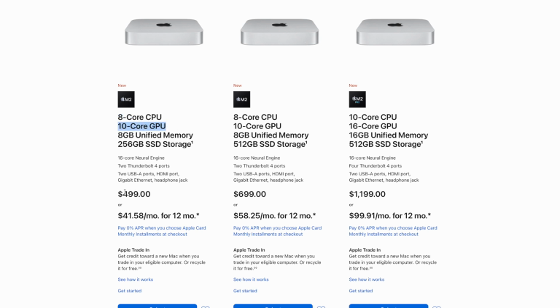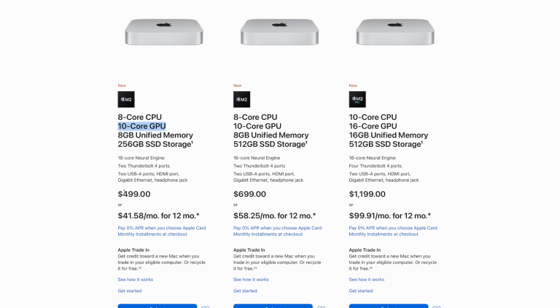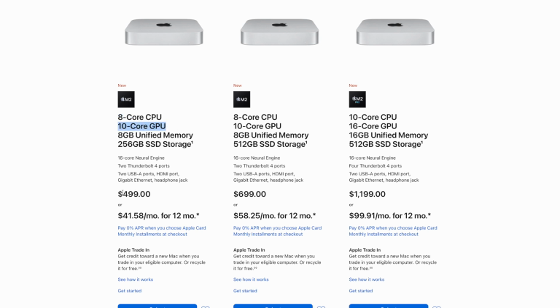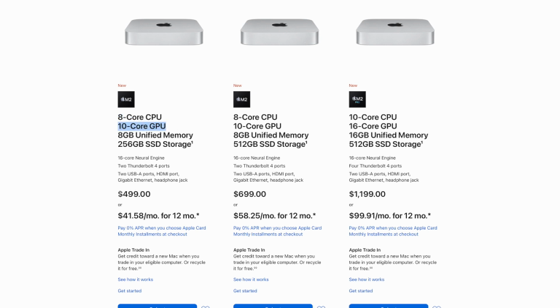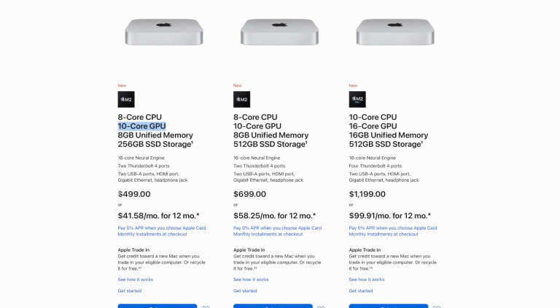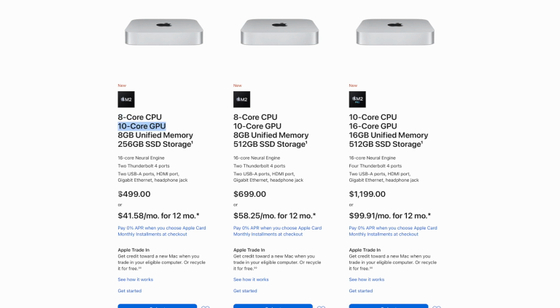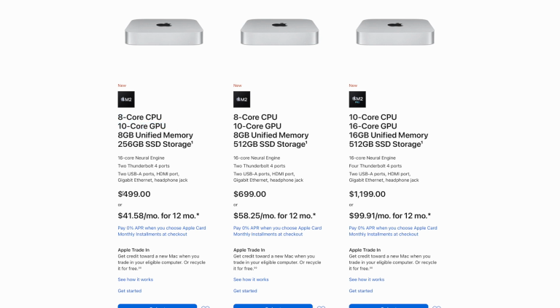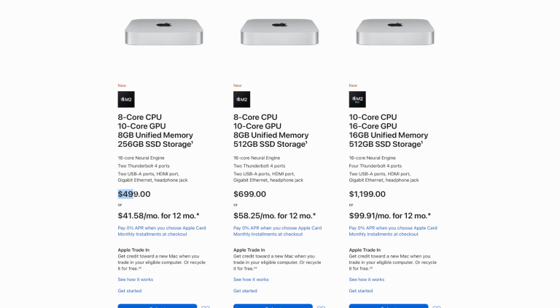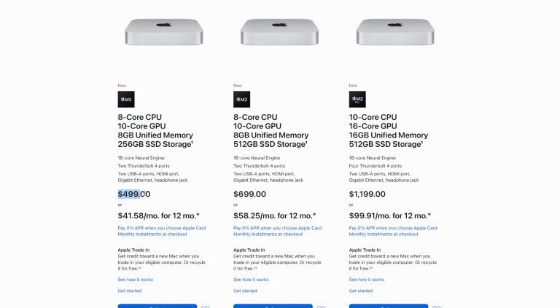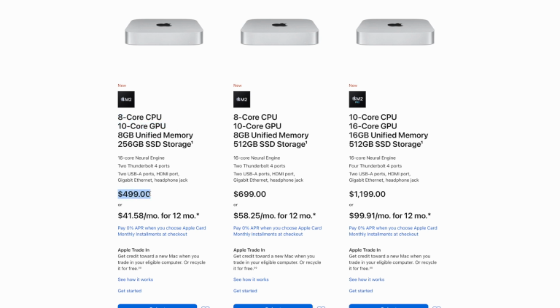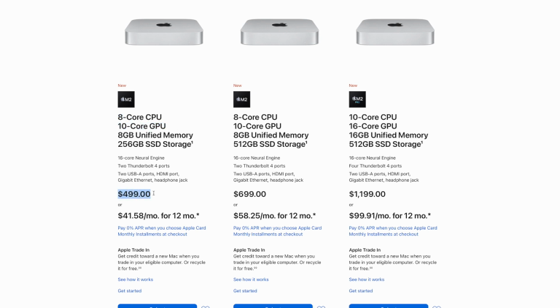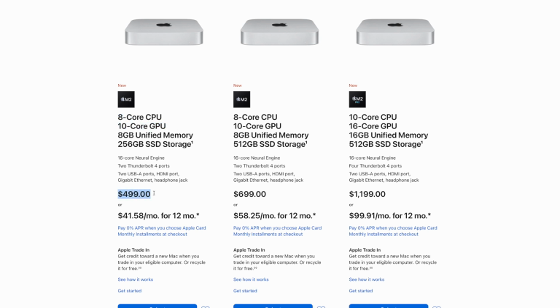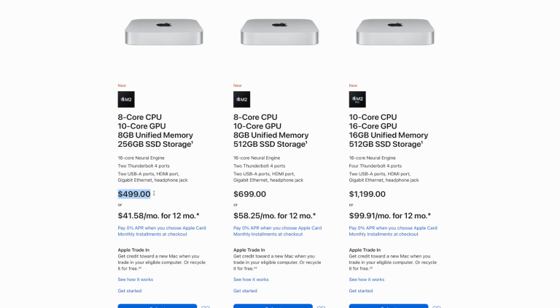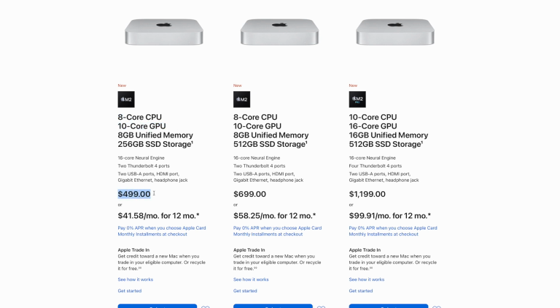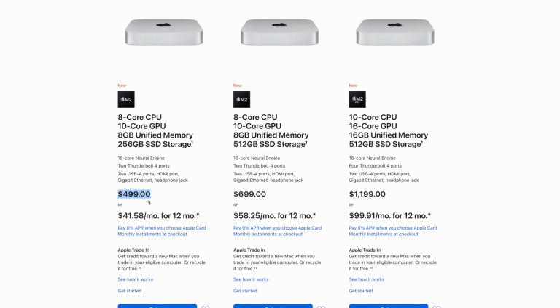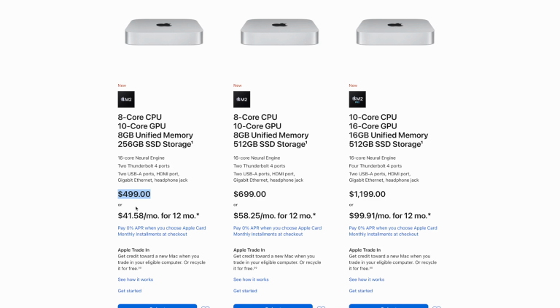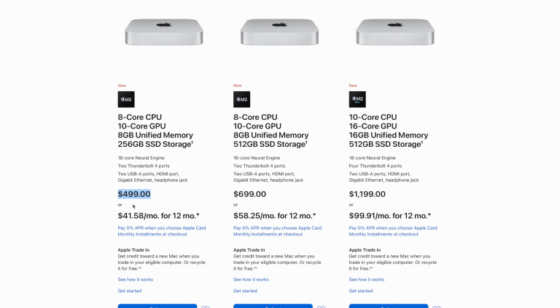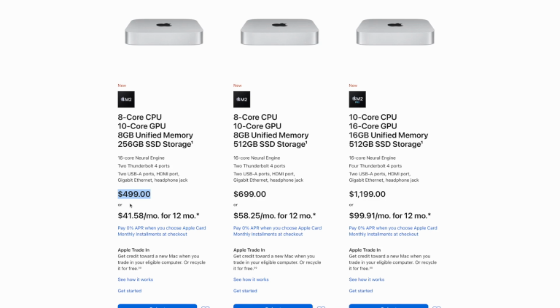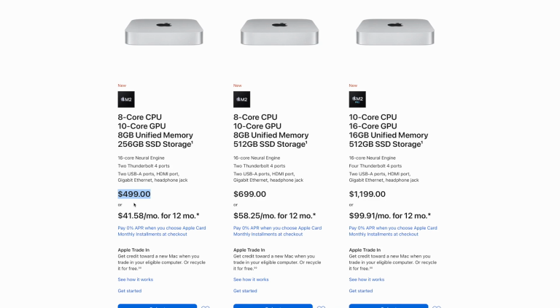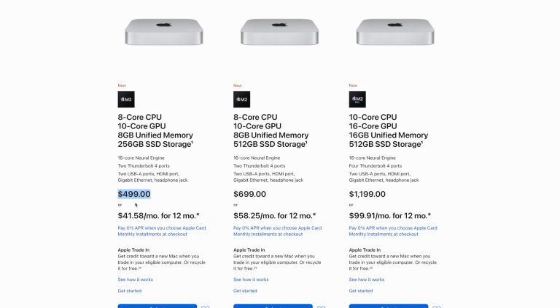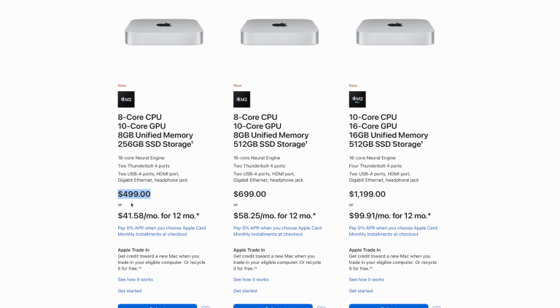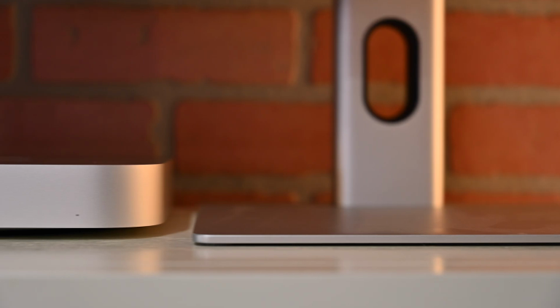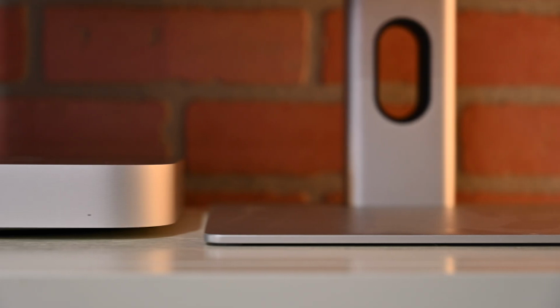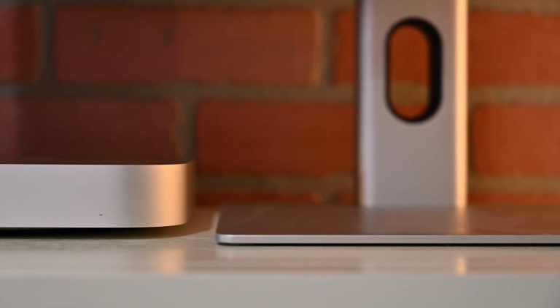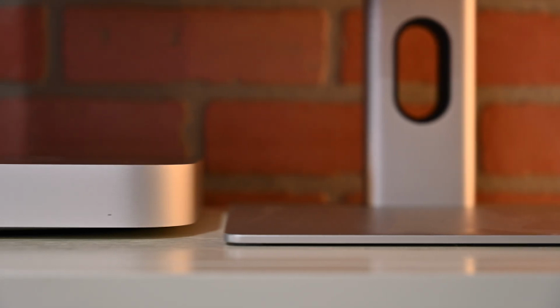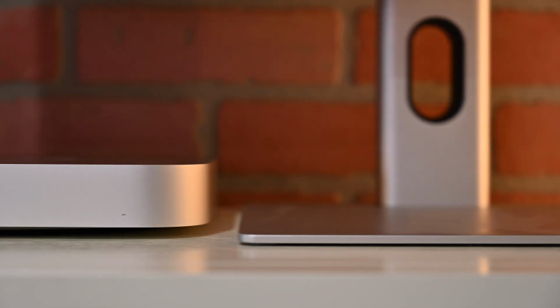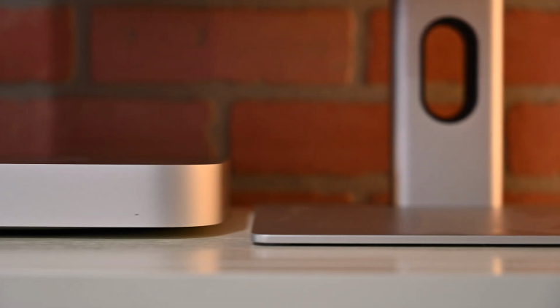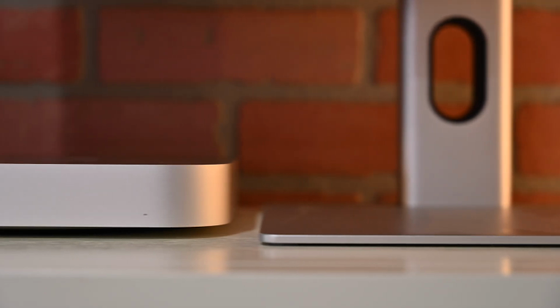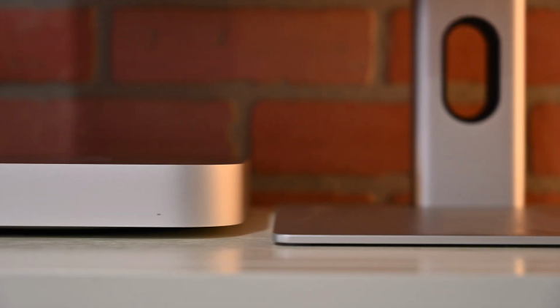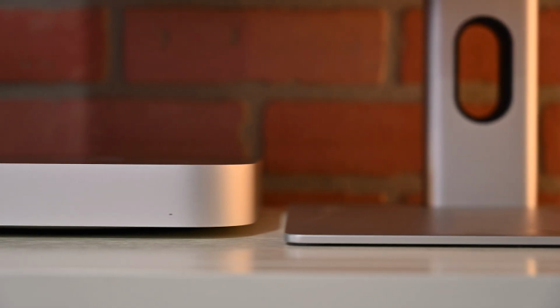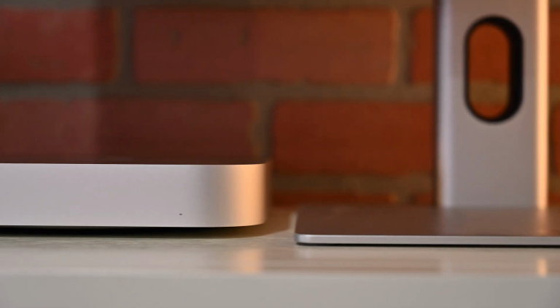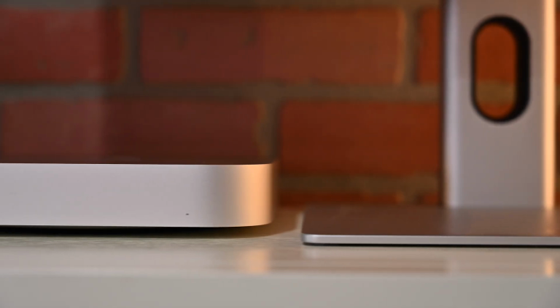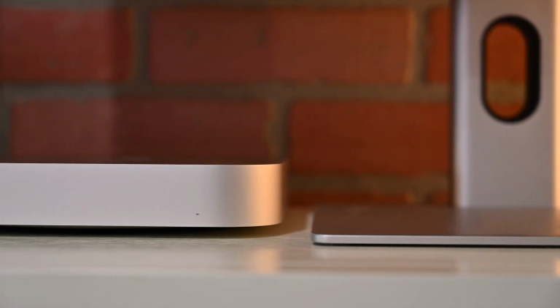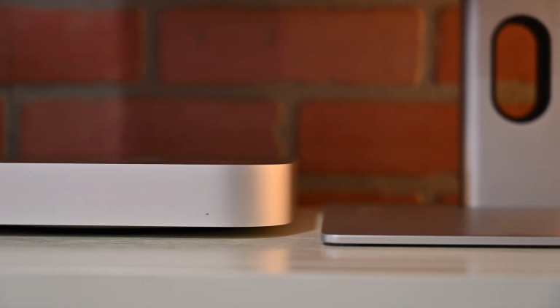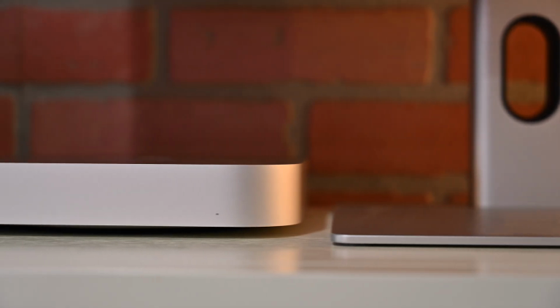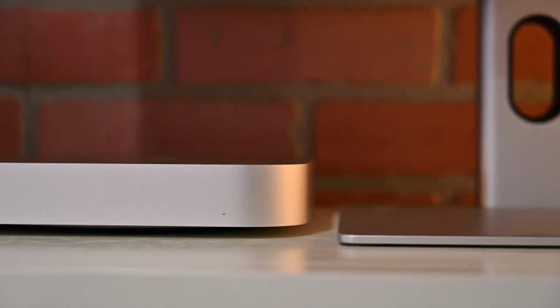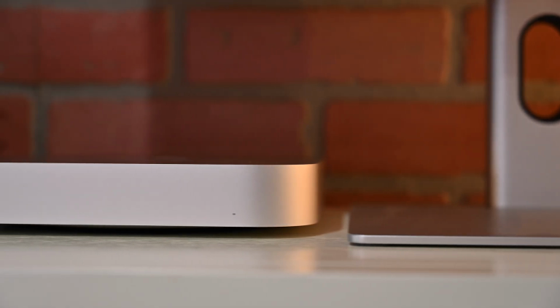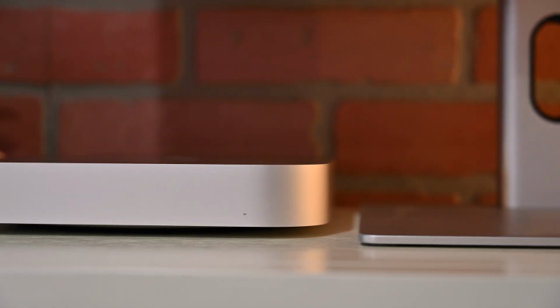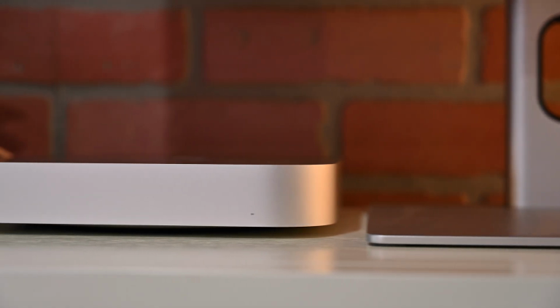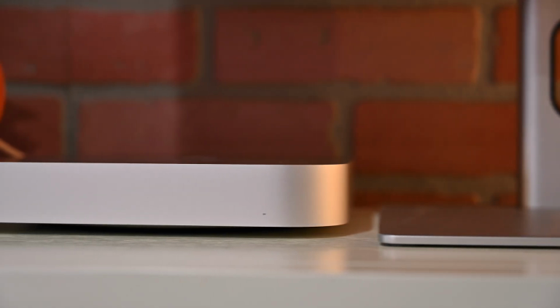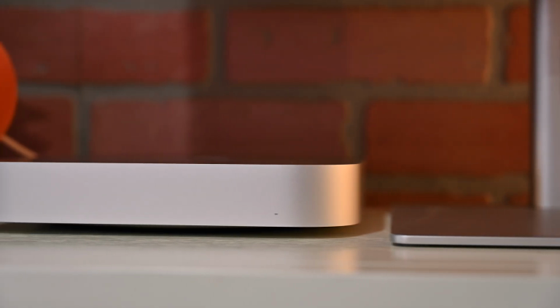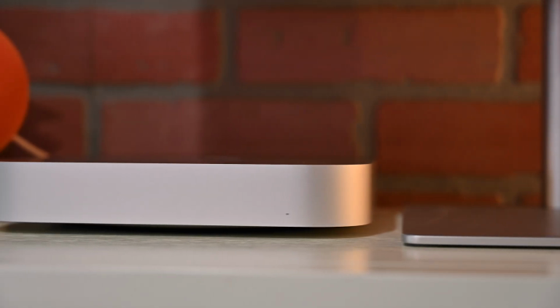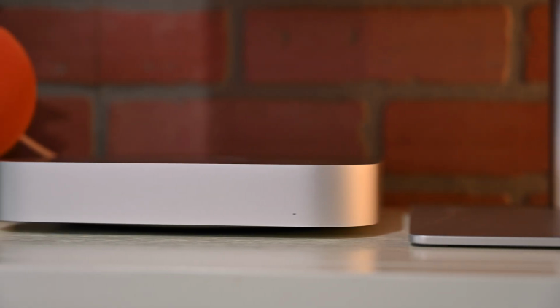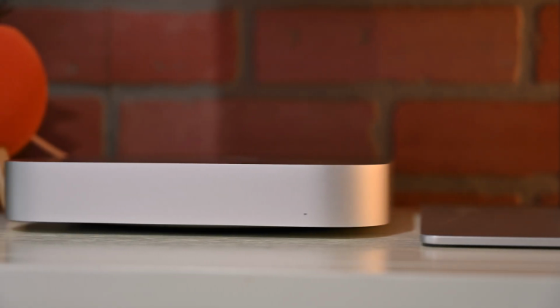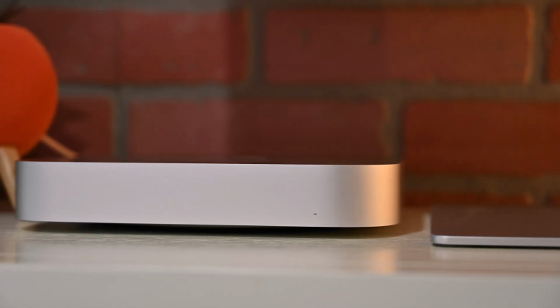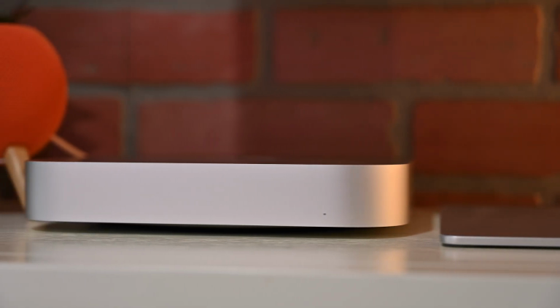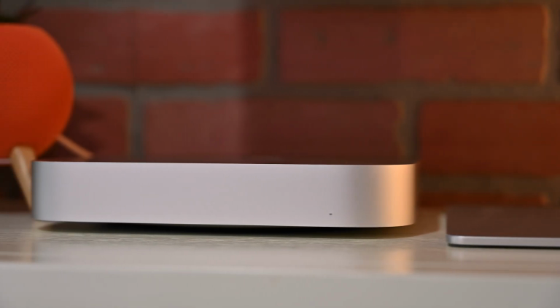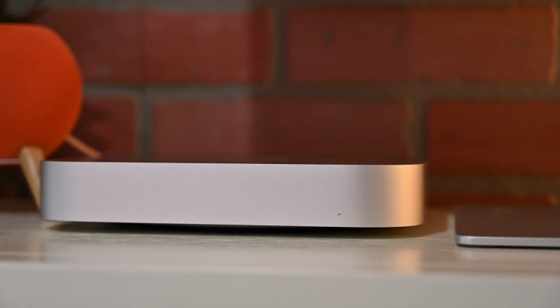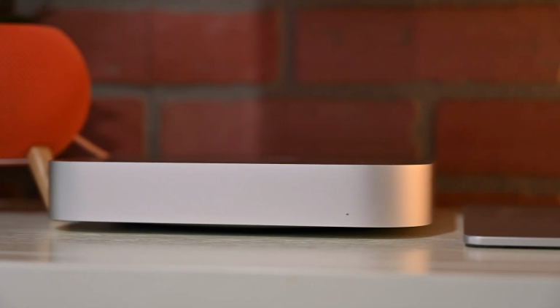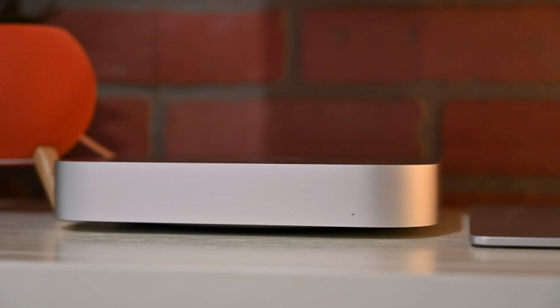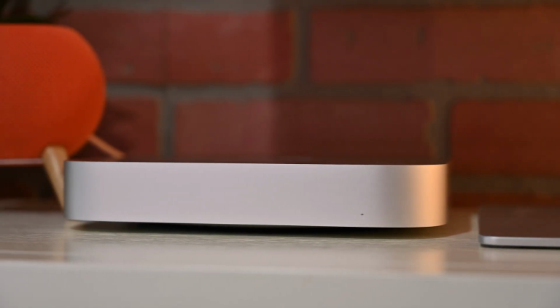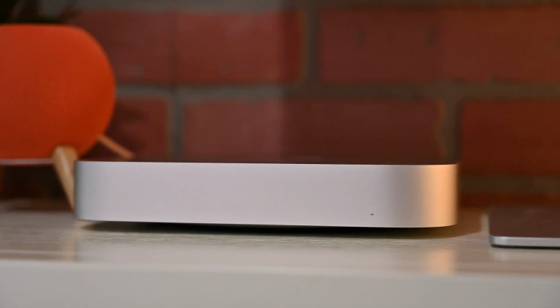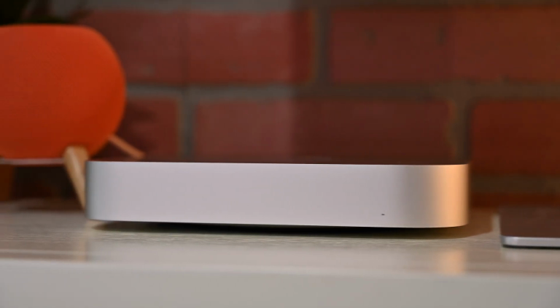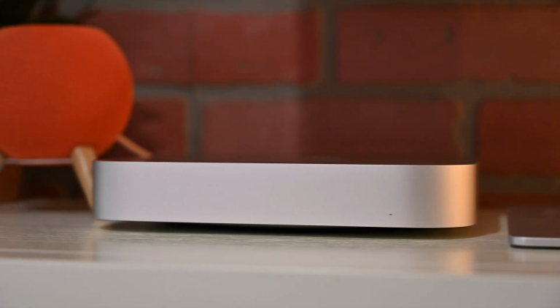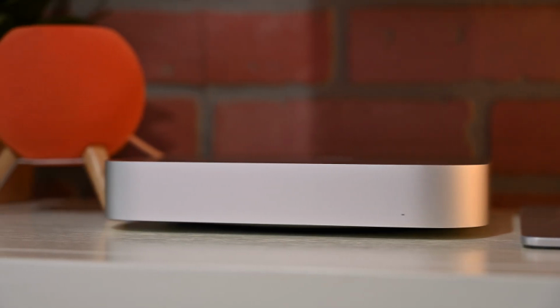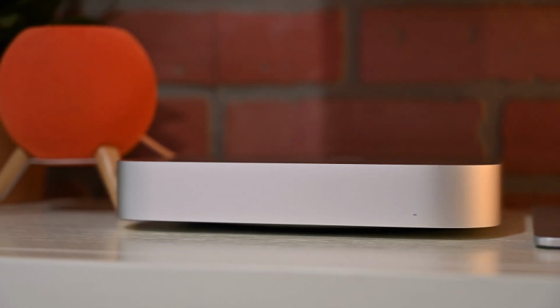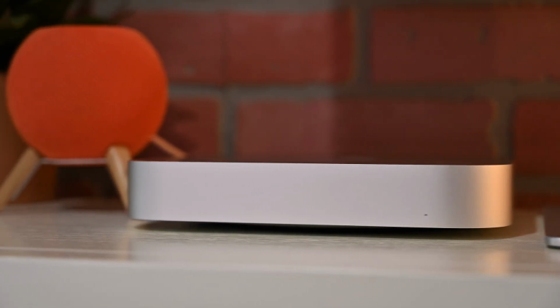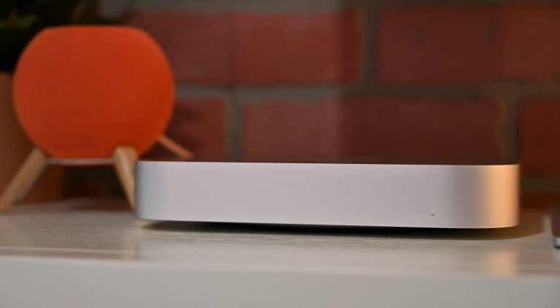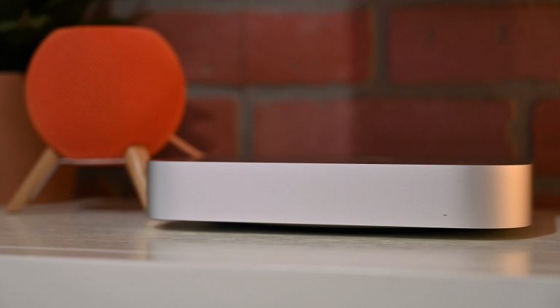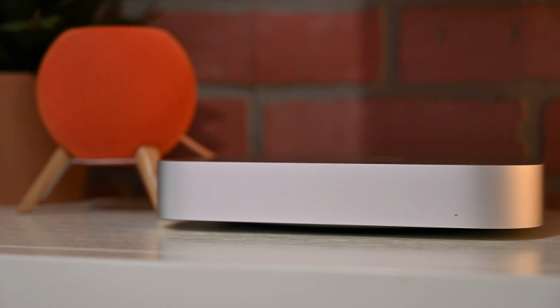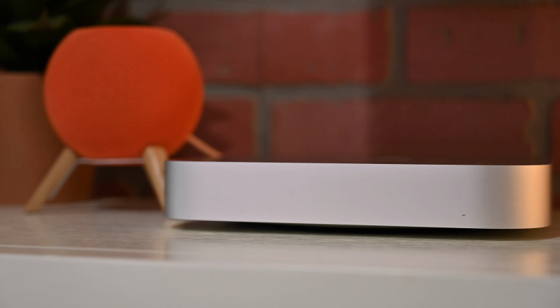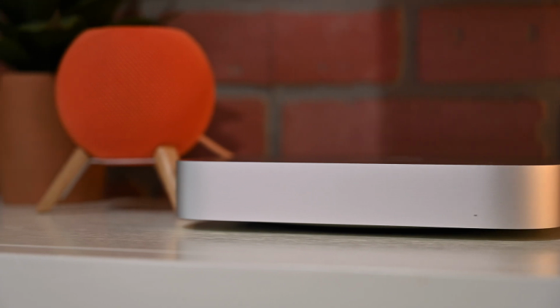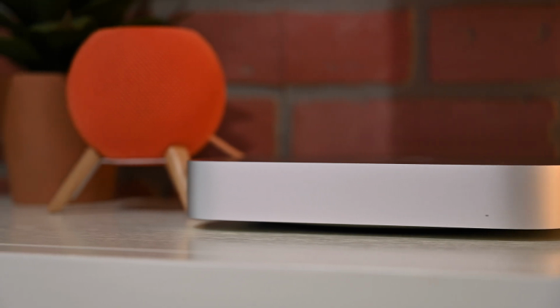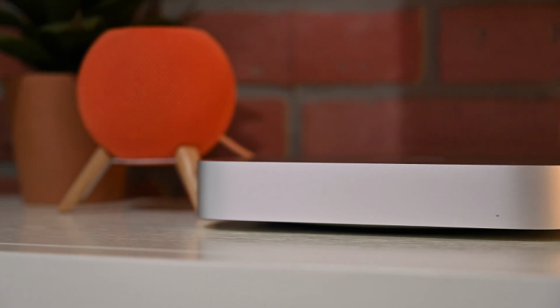So that's it — those are the new features on the new Mac Mini. Let me know what your favorite one is down below in the comments, and grab one for yourself at the link in the description.